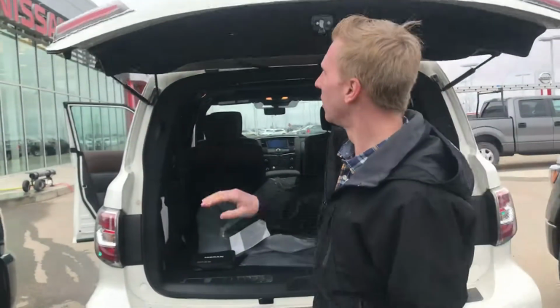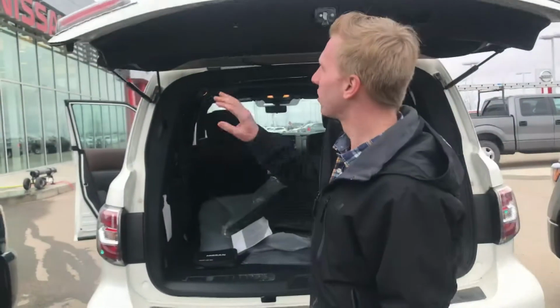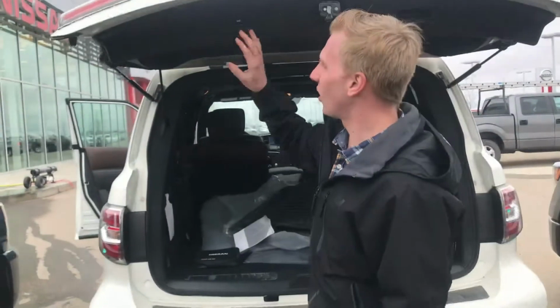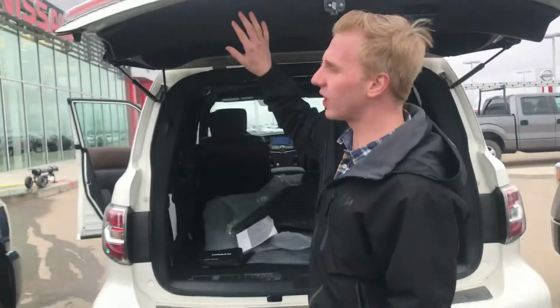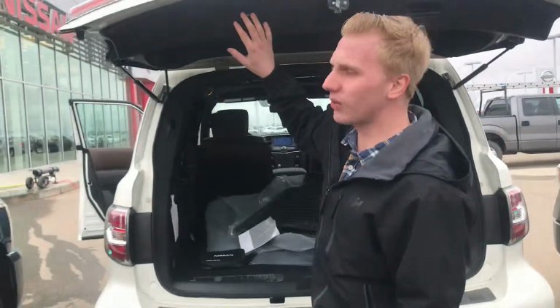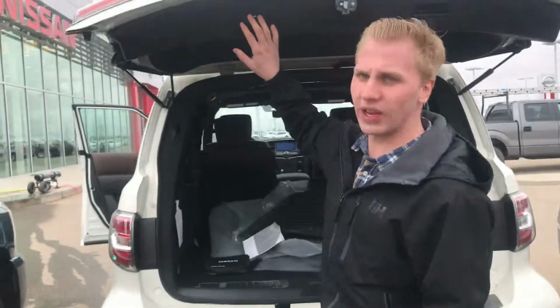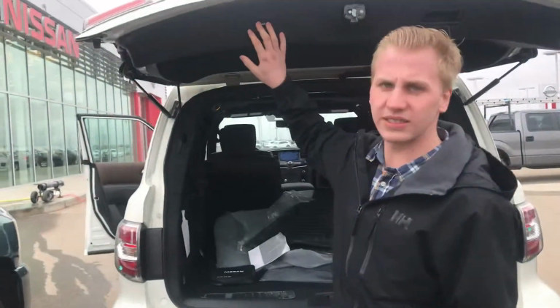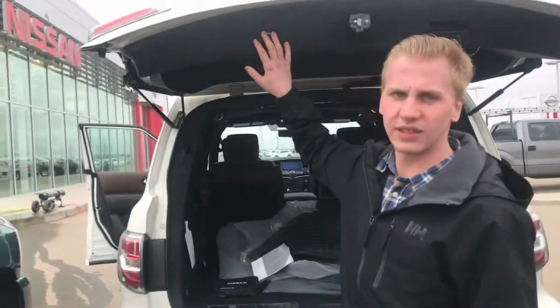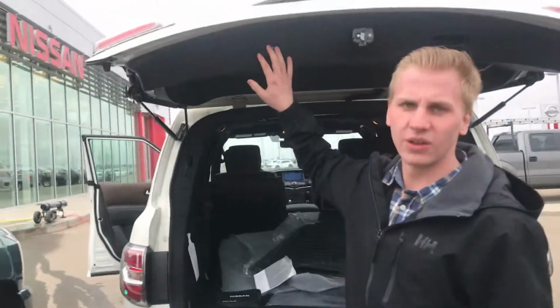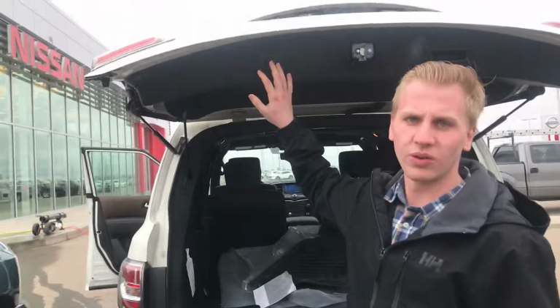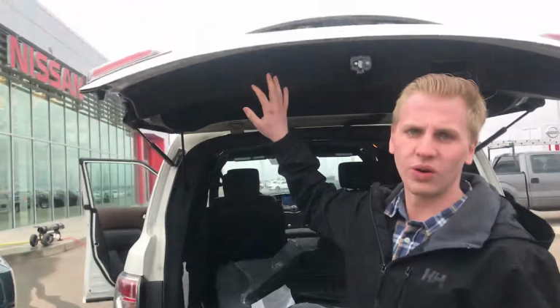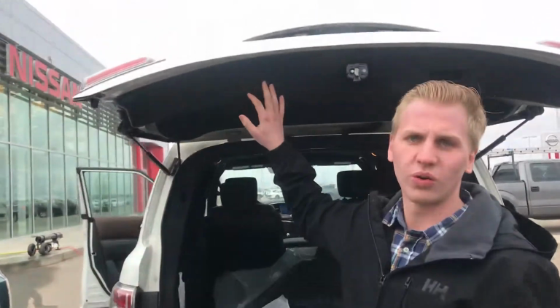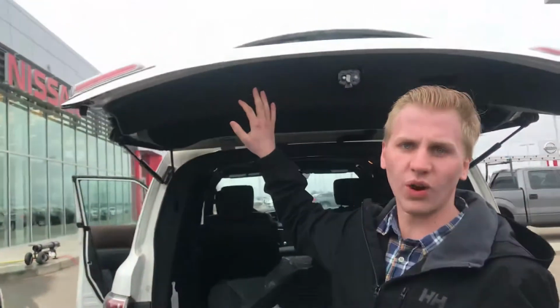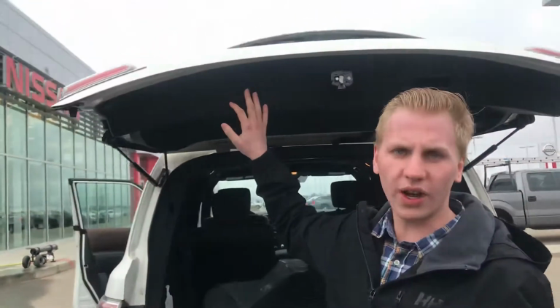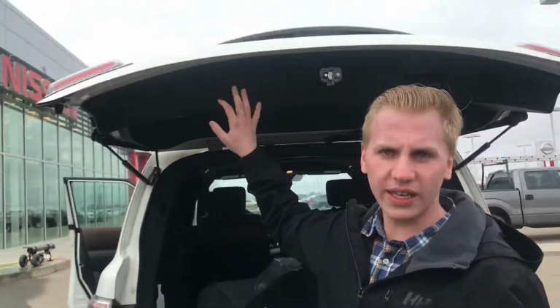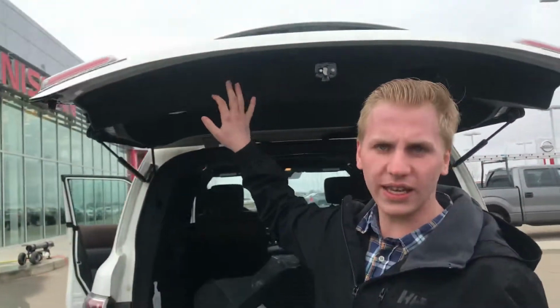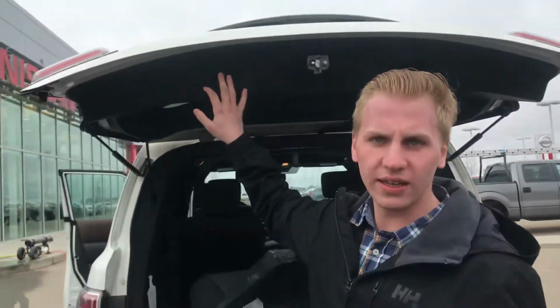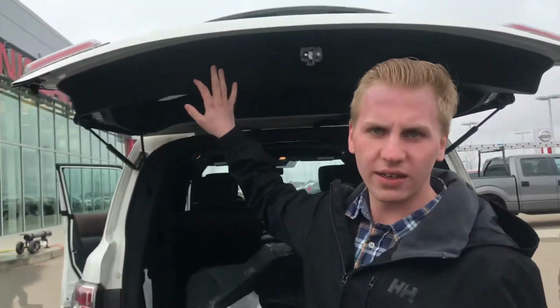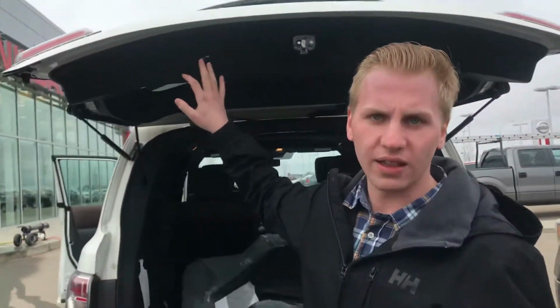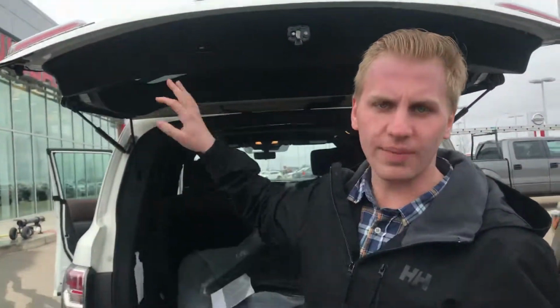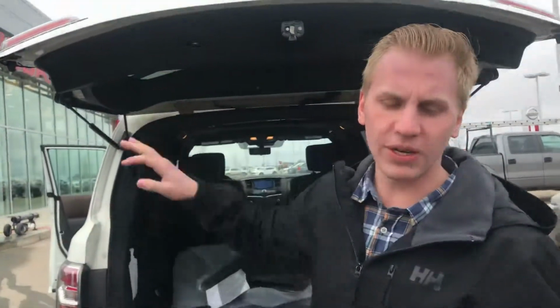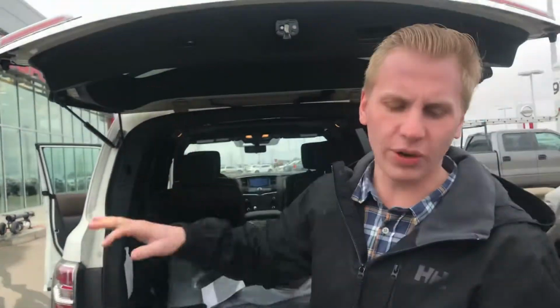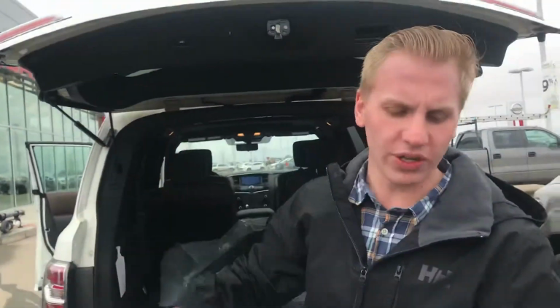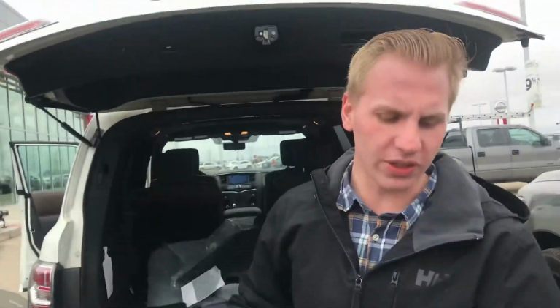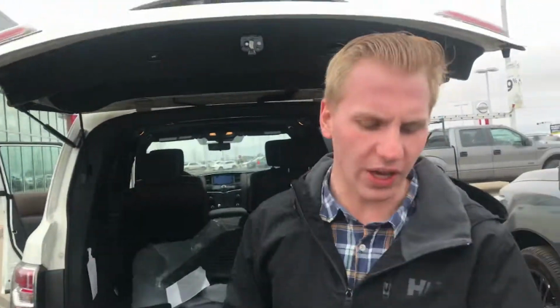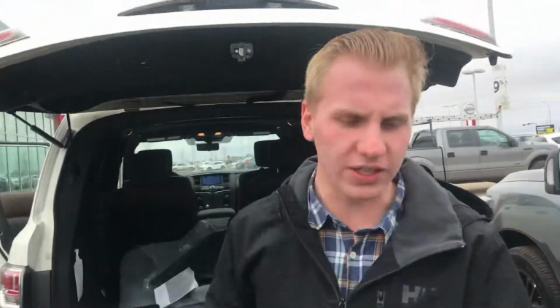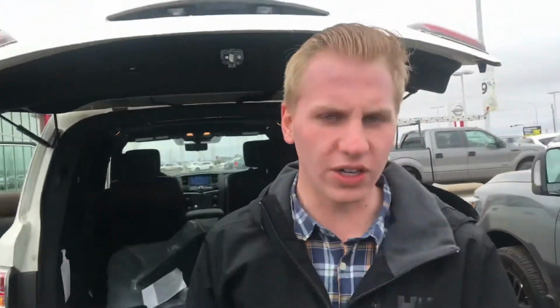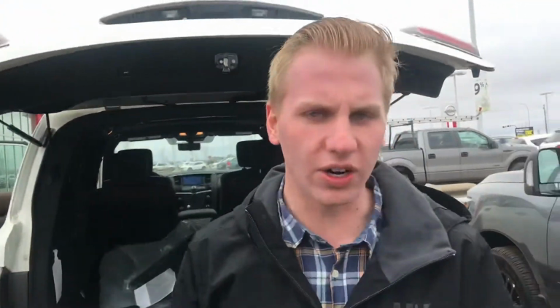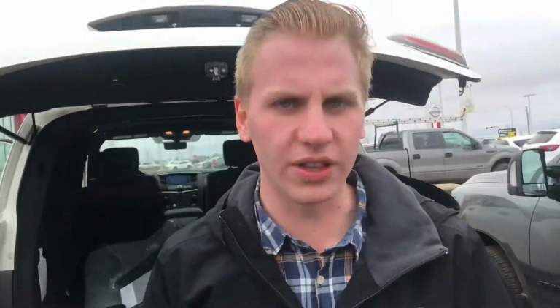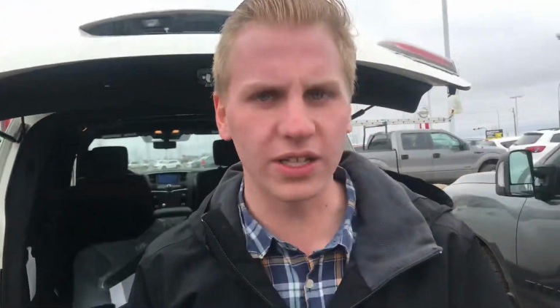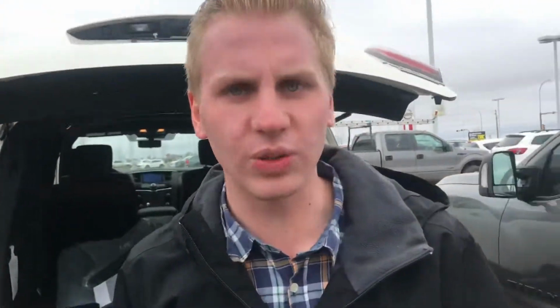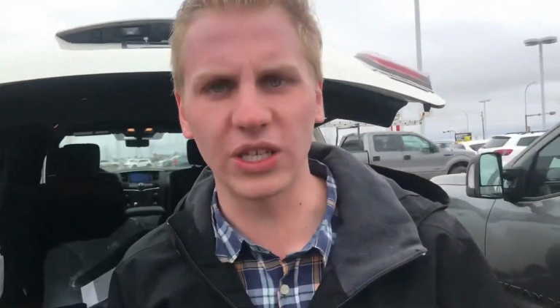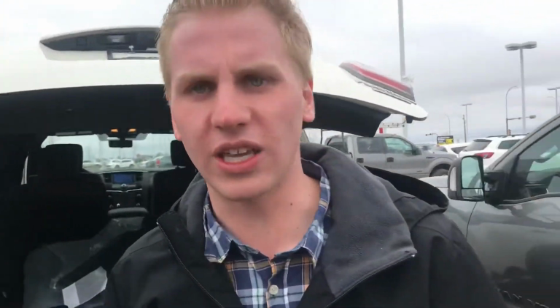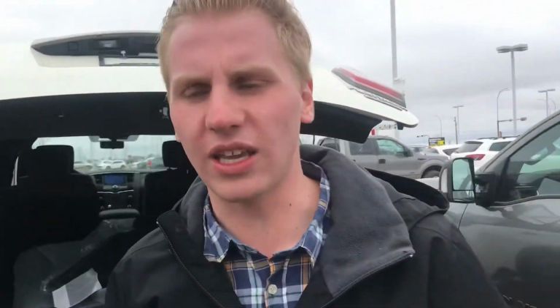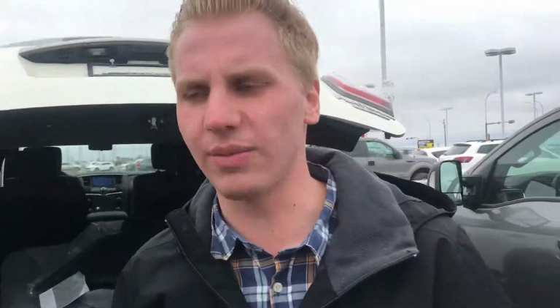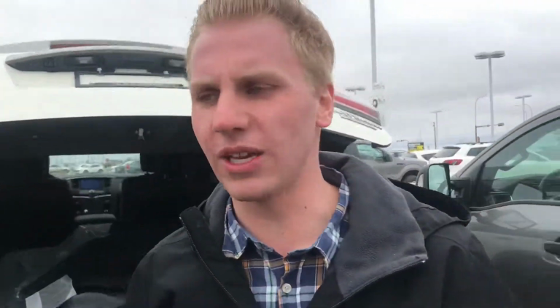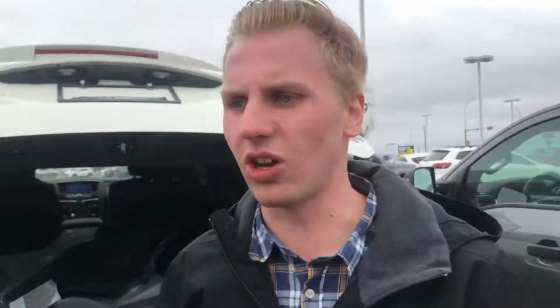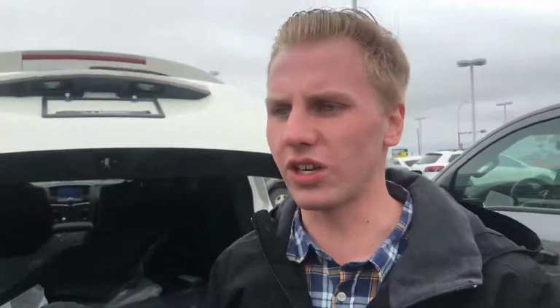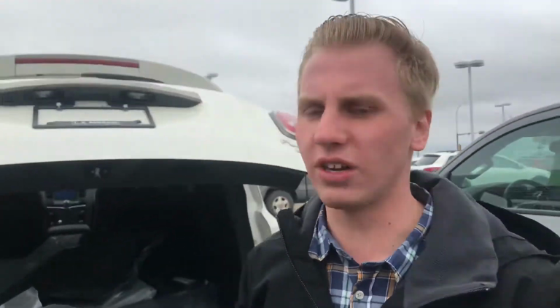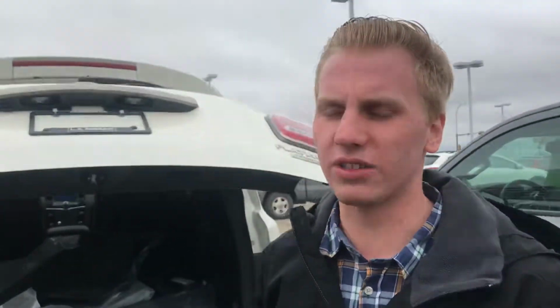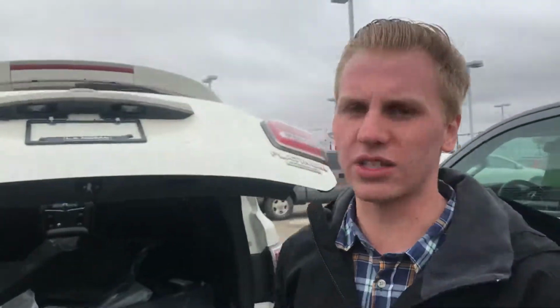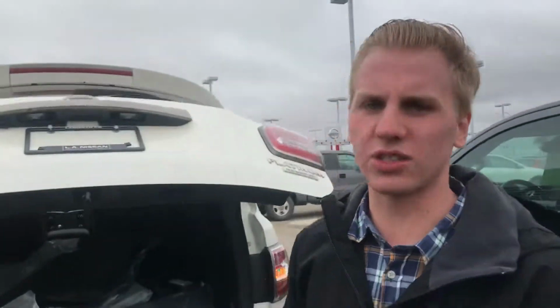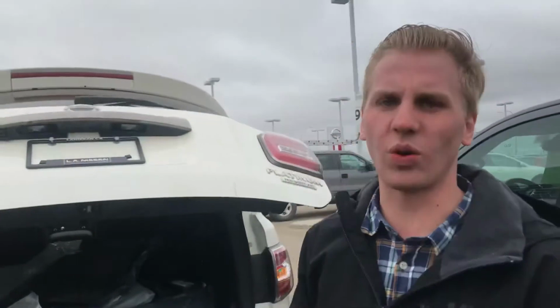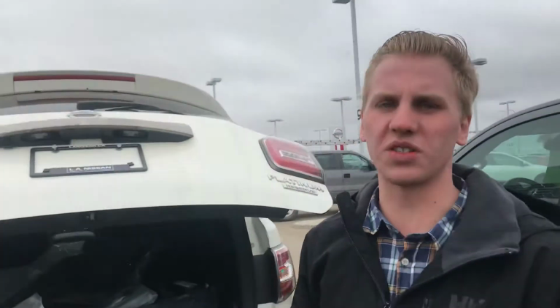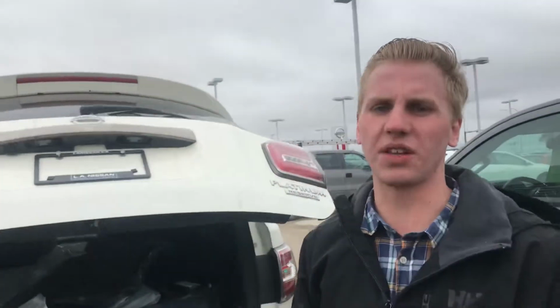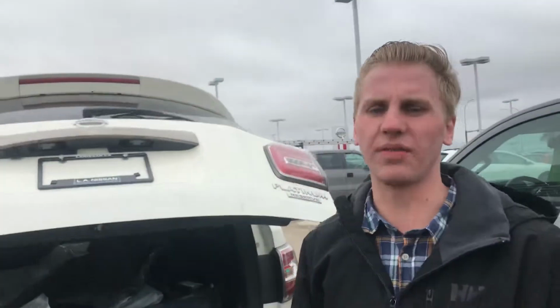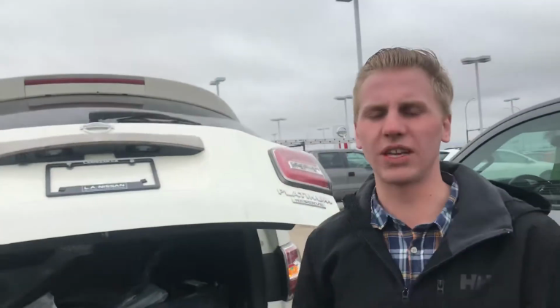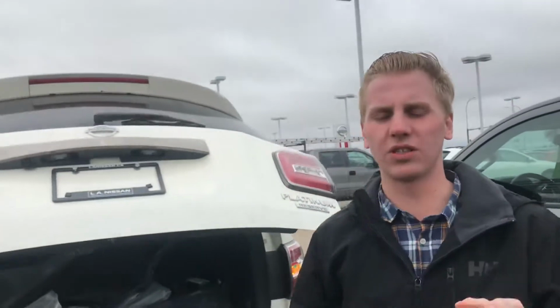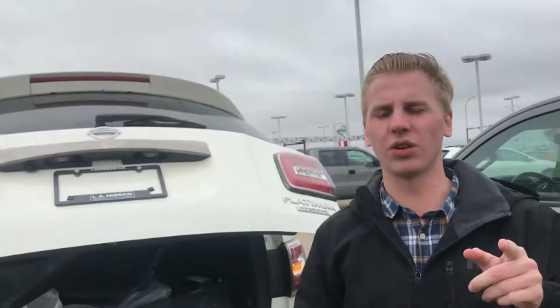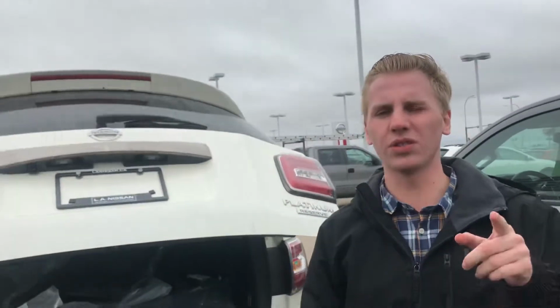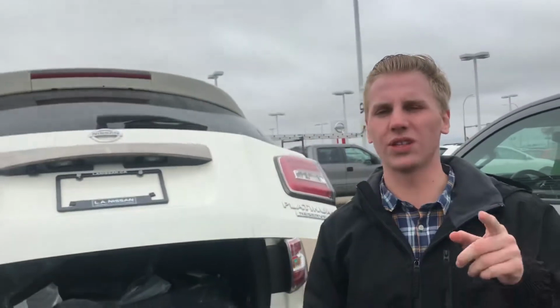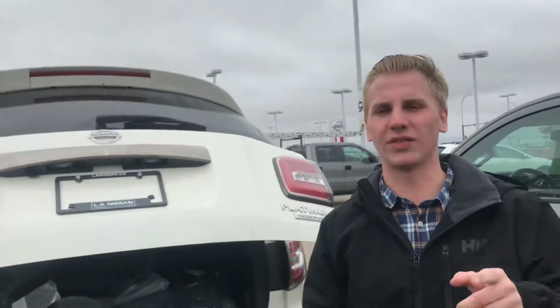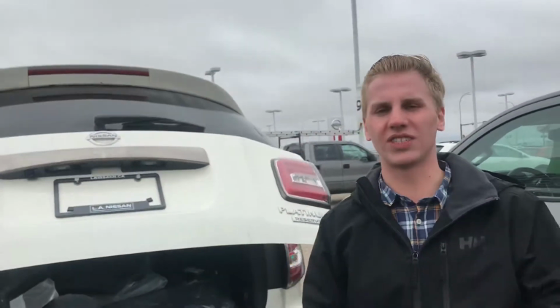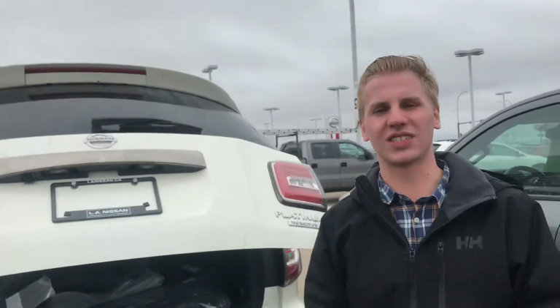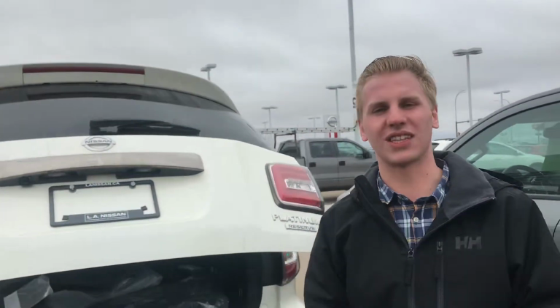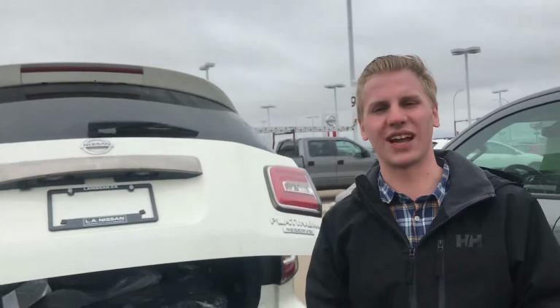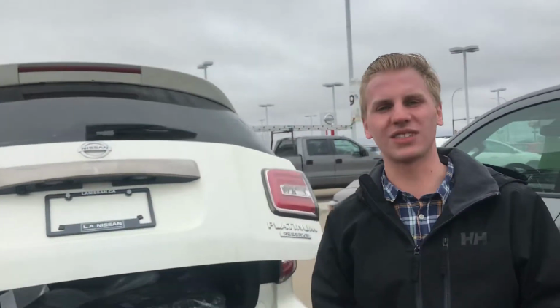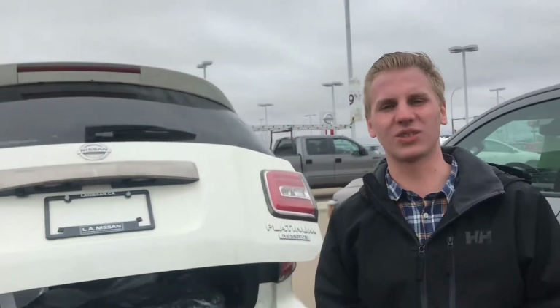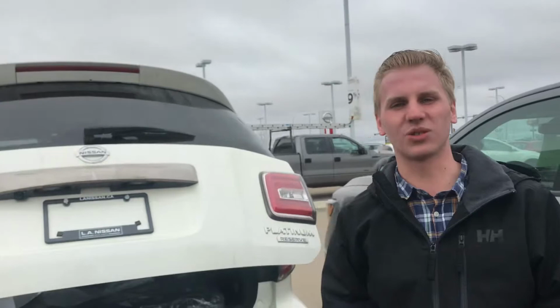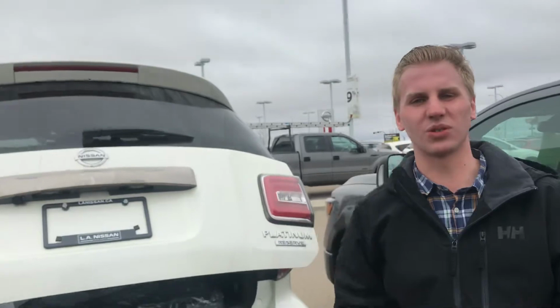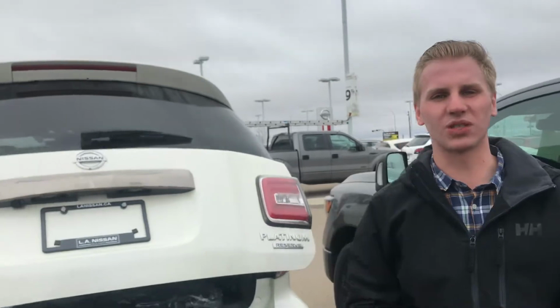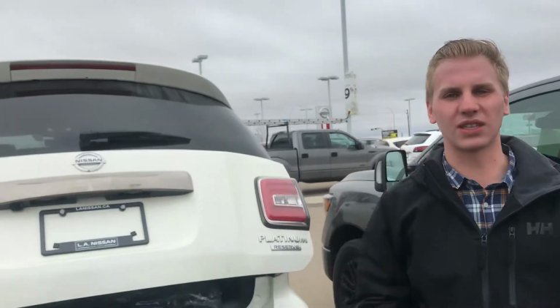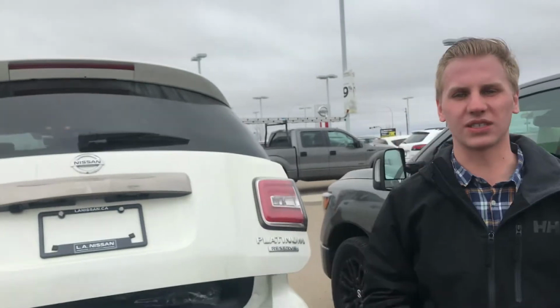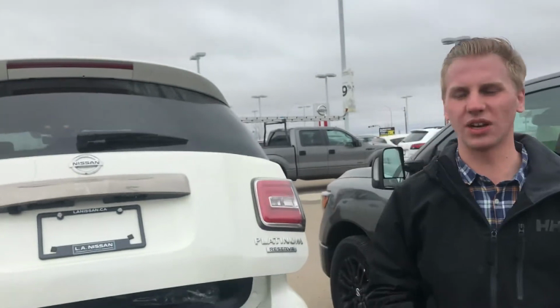But anyways, Rocky, let me know what your thoughts are on this one. You can give me a call here at the store at 780-769-0060.